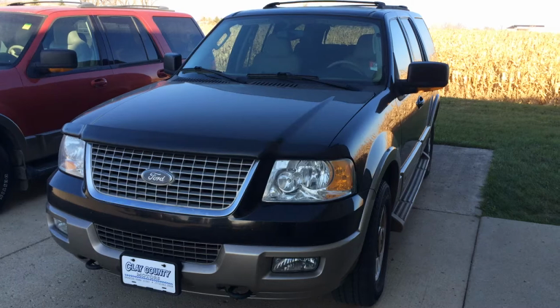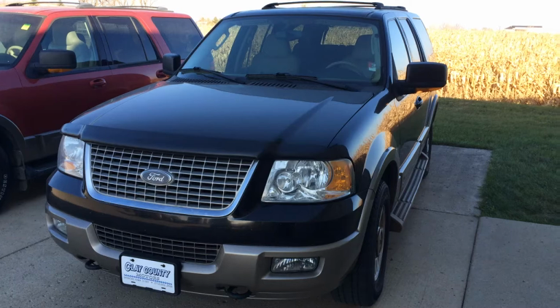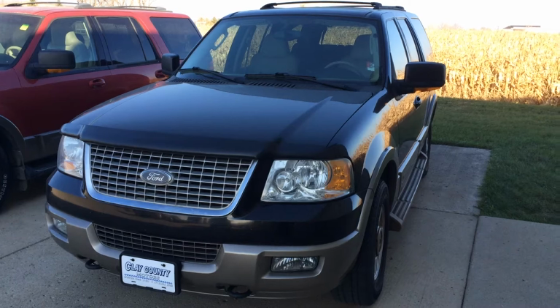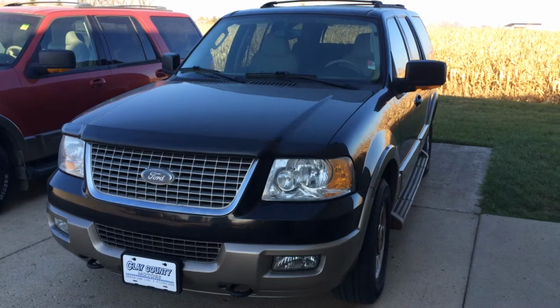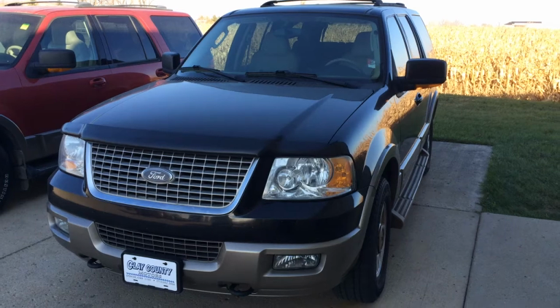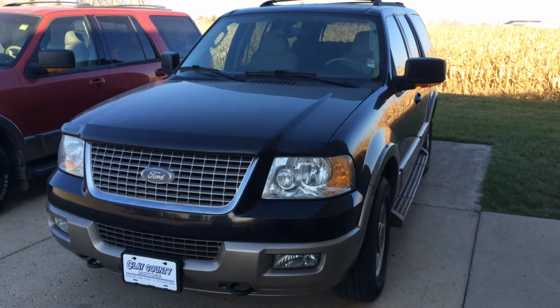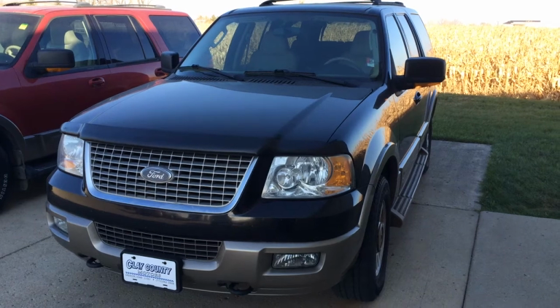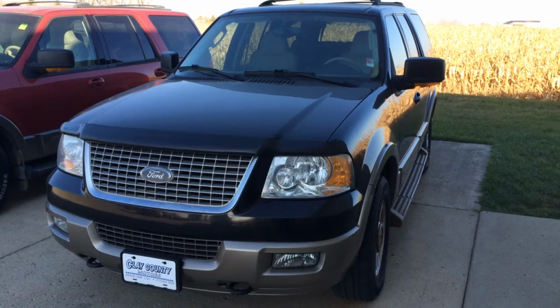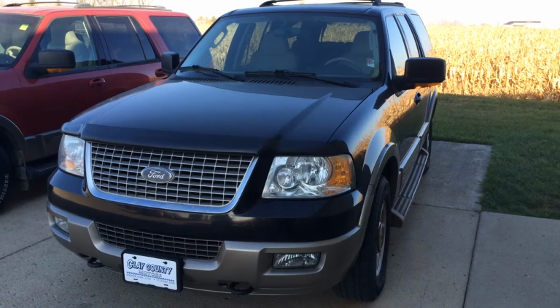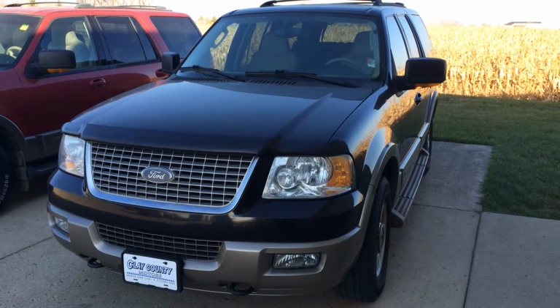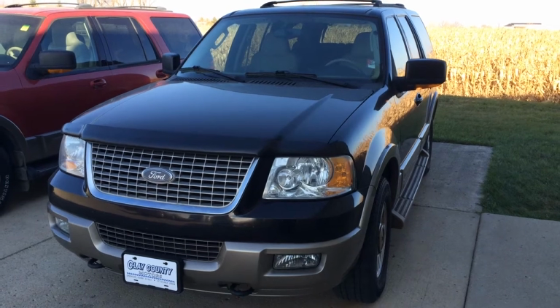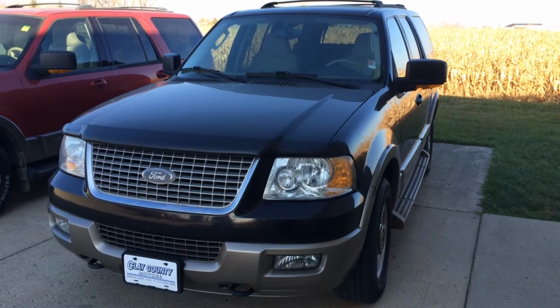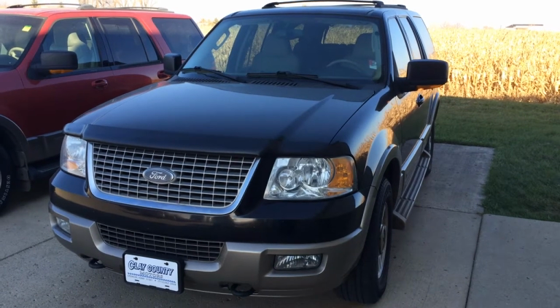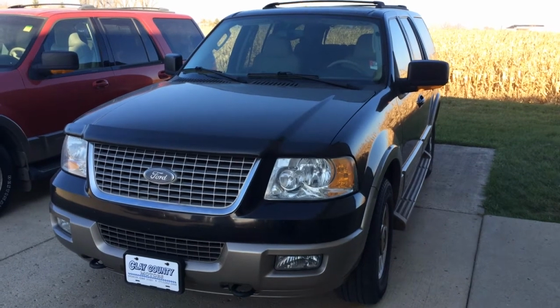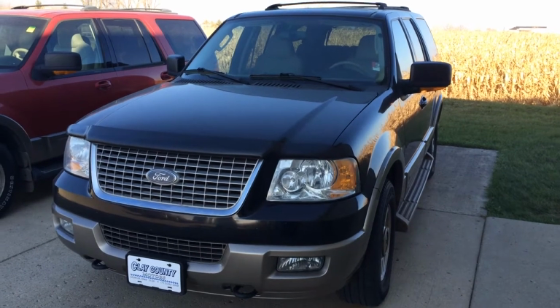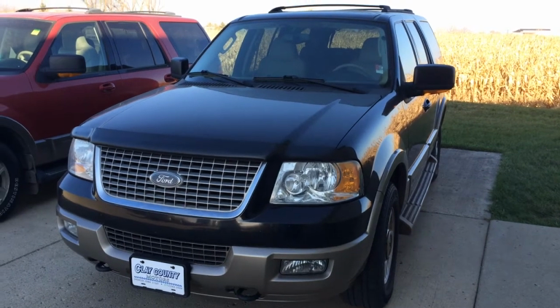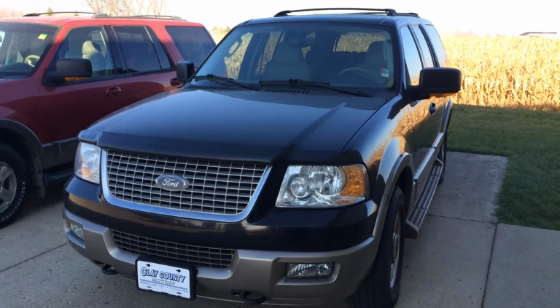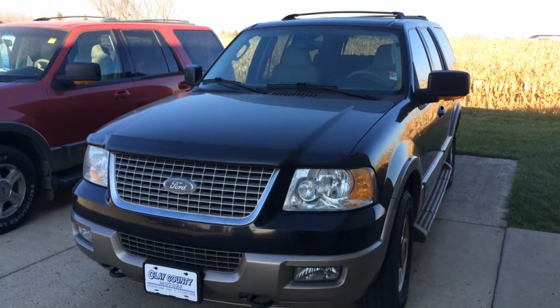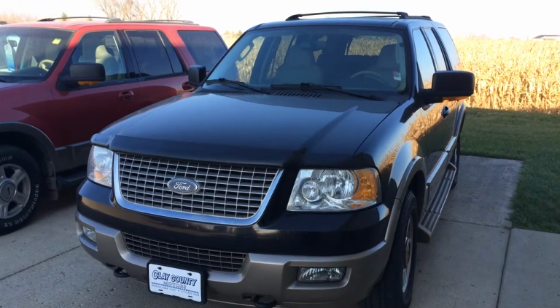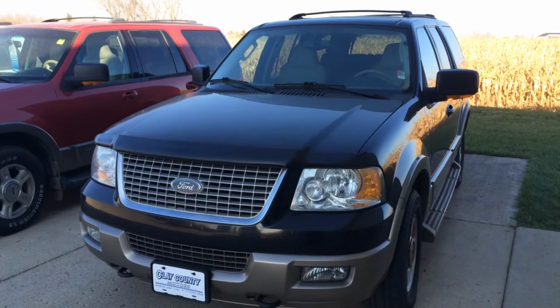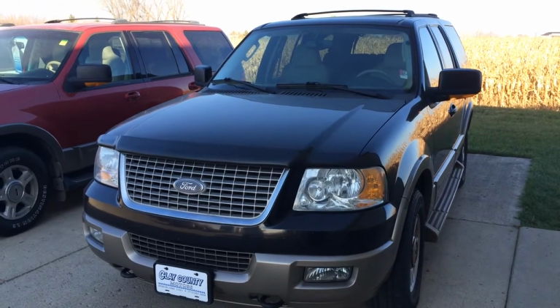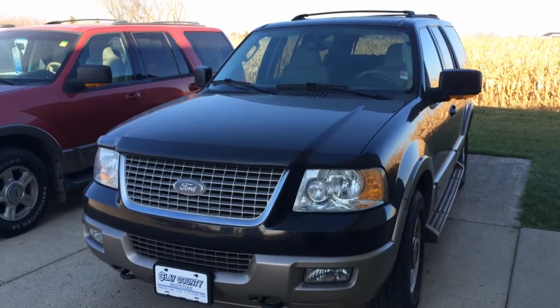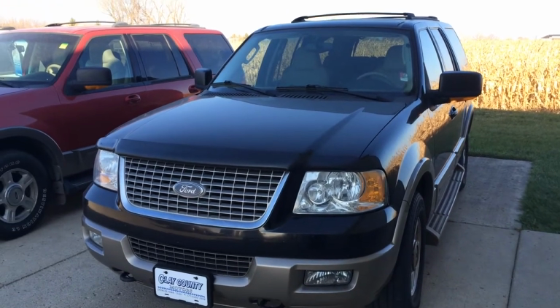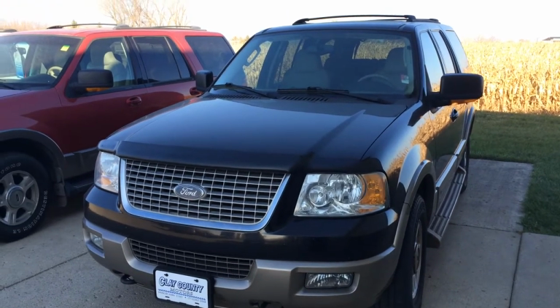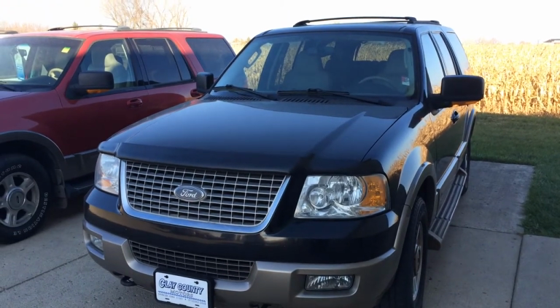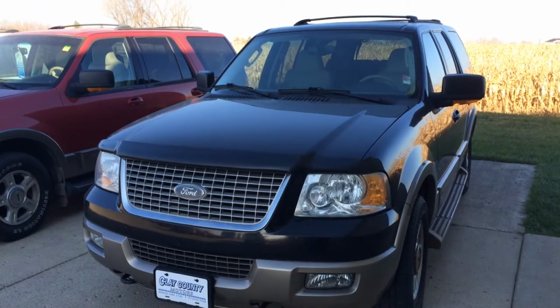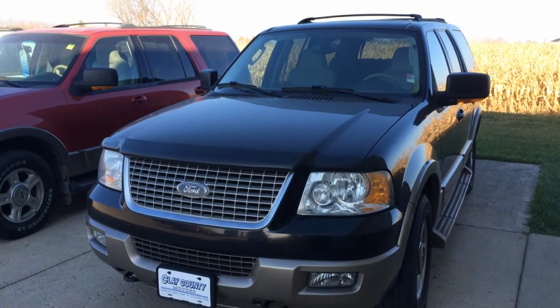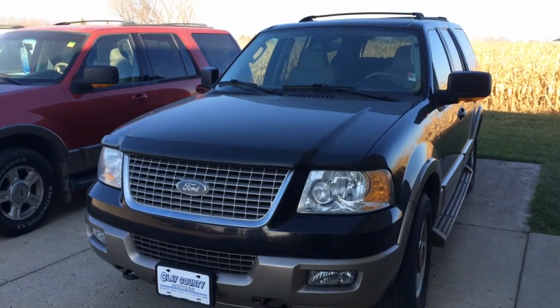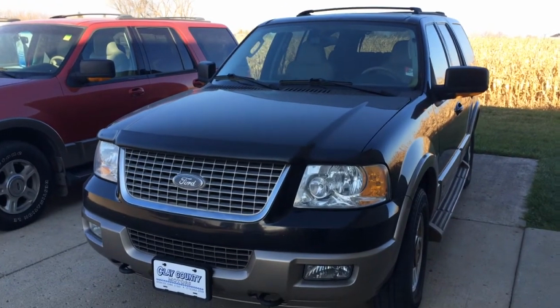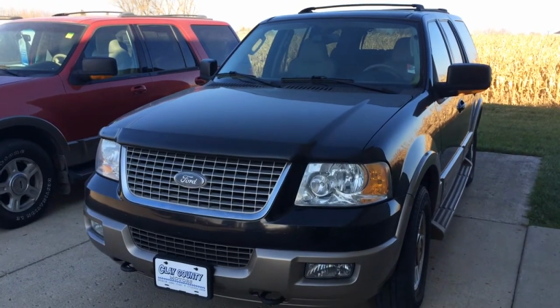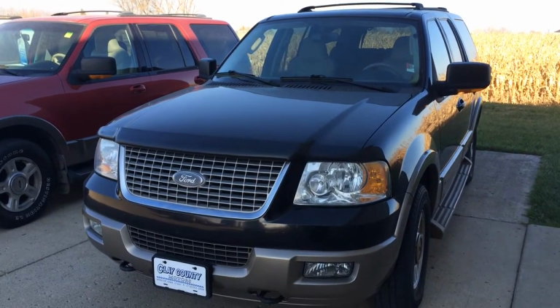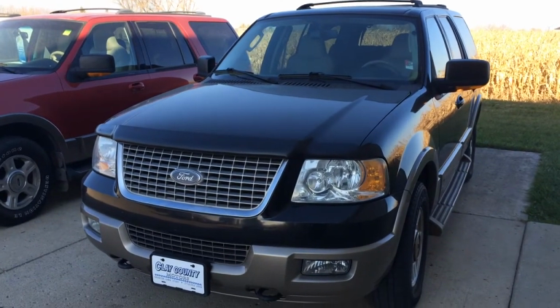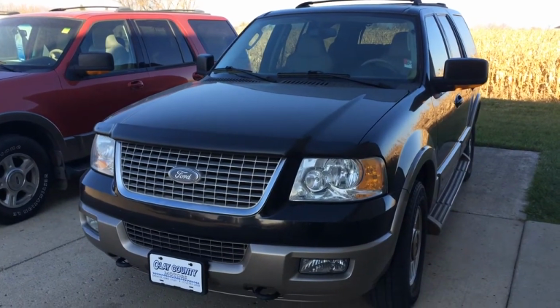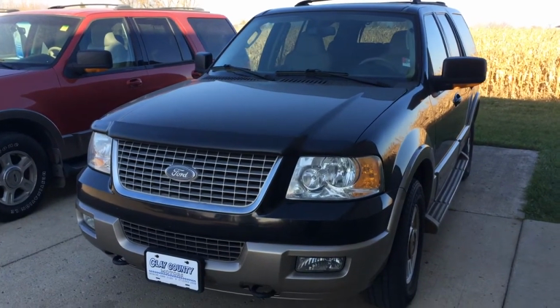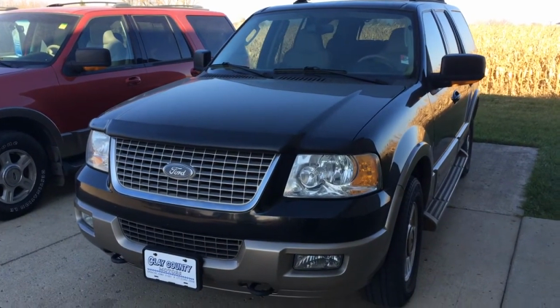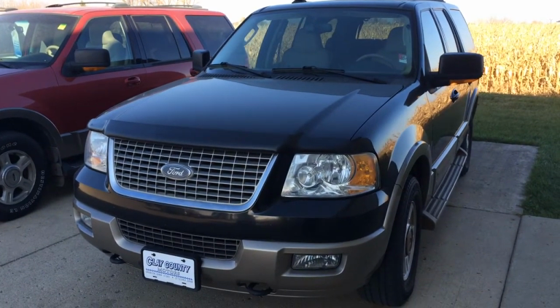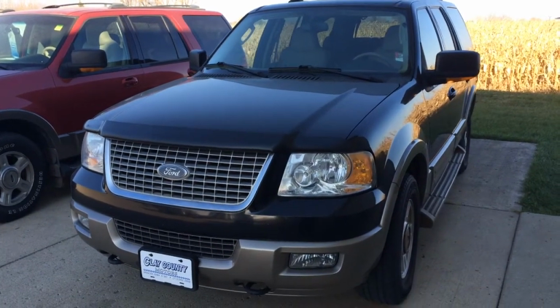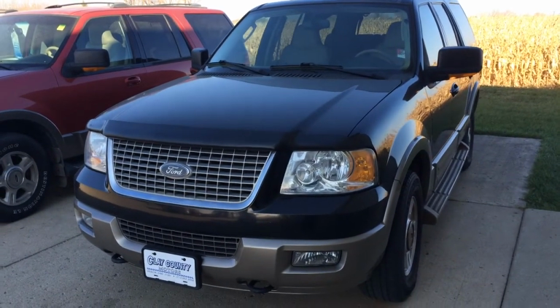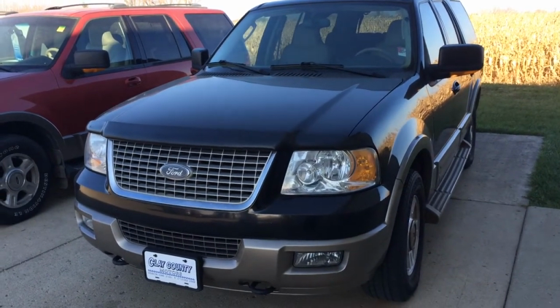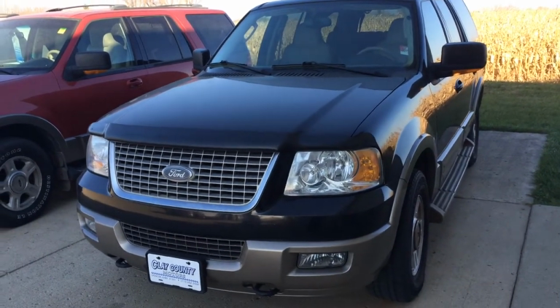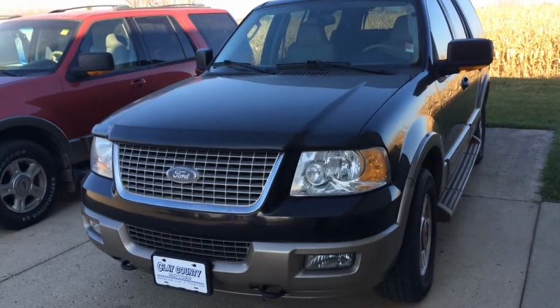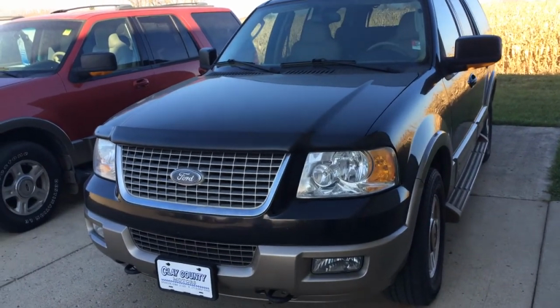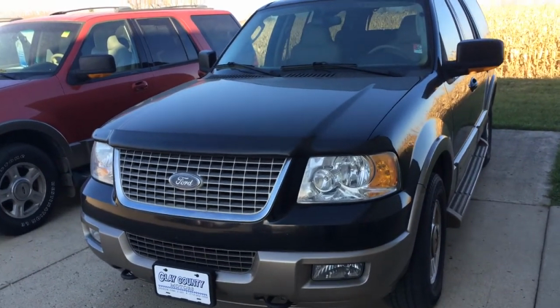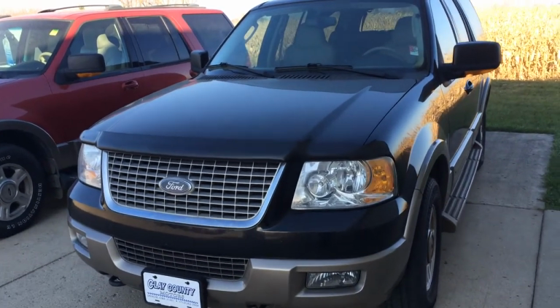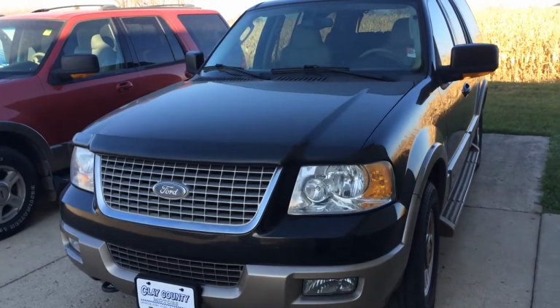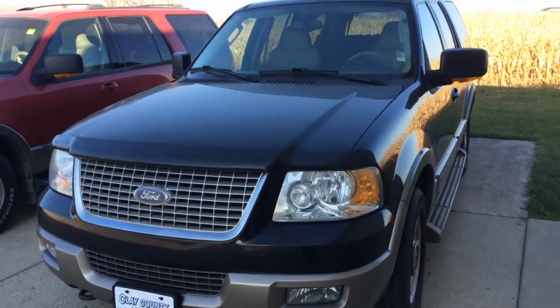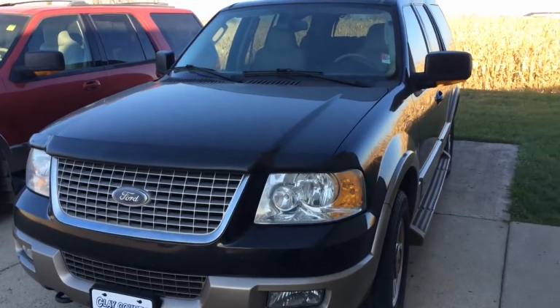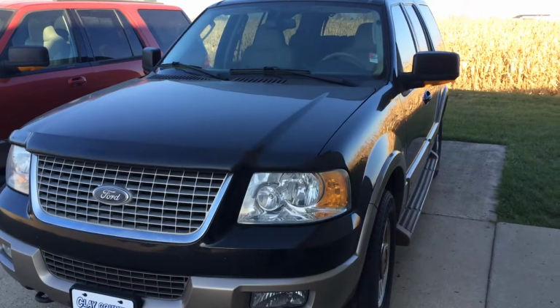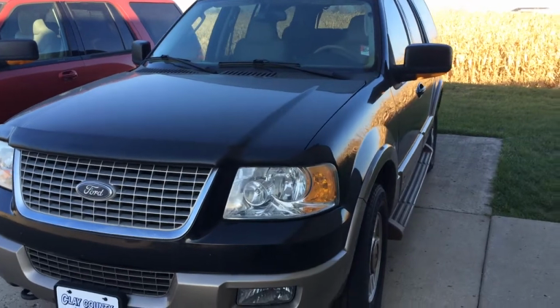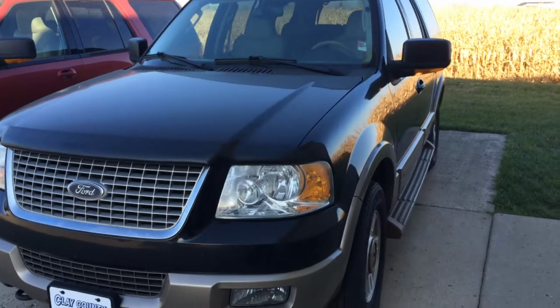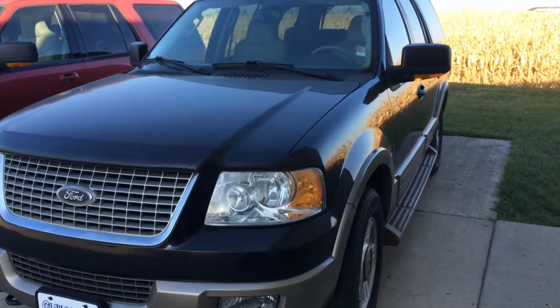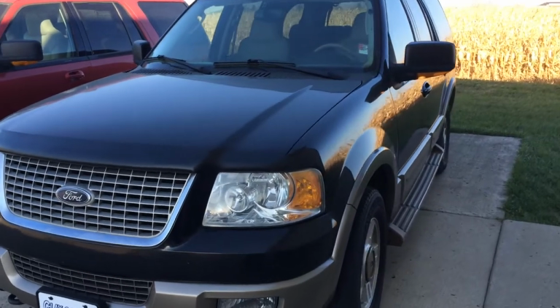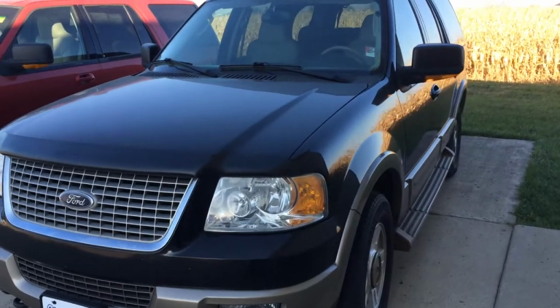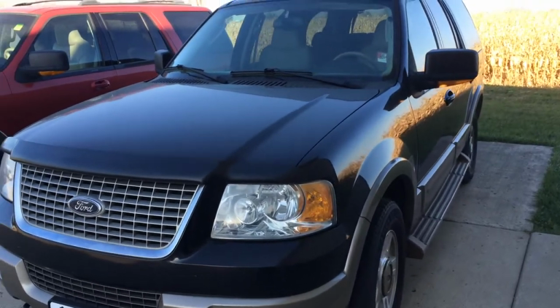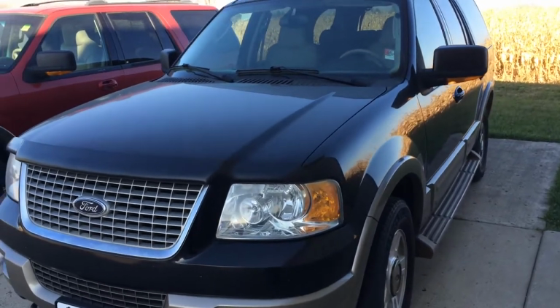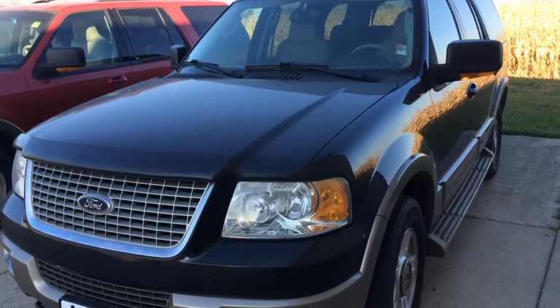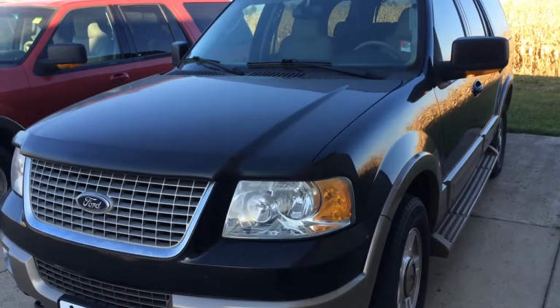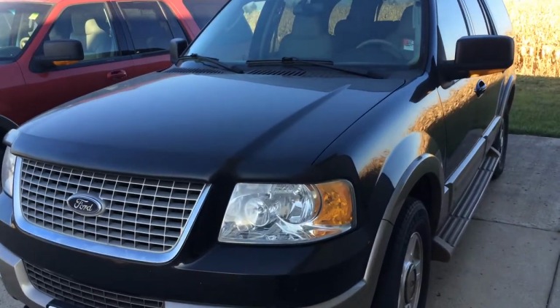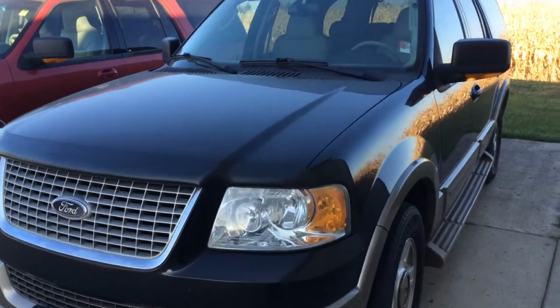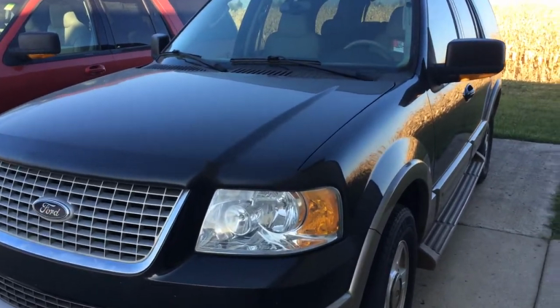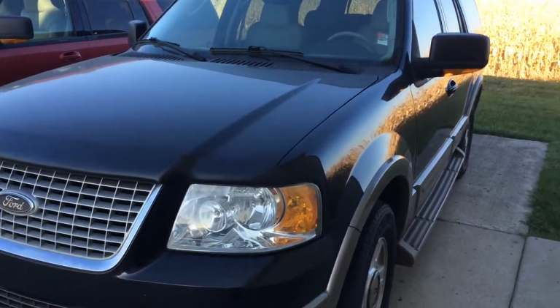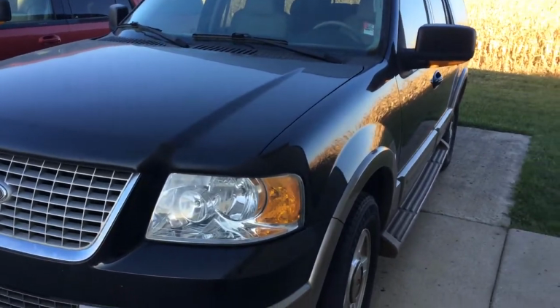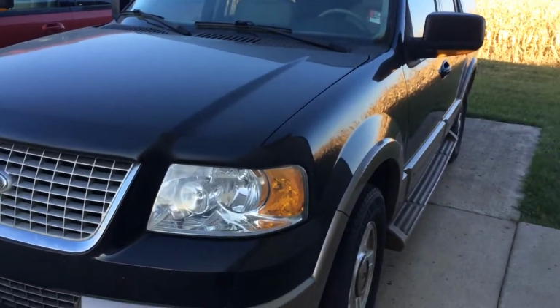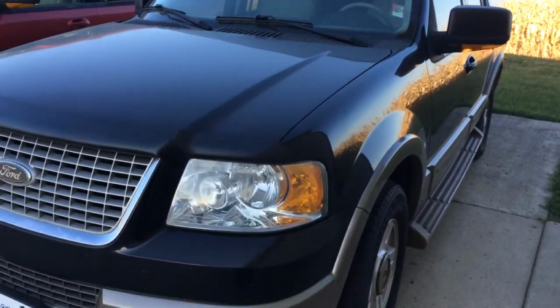Hi, this is Brian with Clay County Motors in Spencer, Iowa. We have a 2004 Ford Expedition Eddie Bauer.